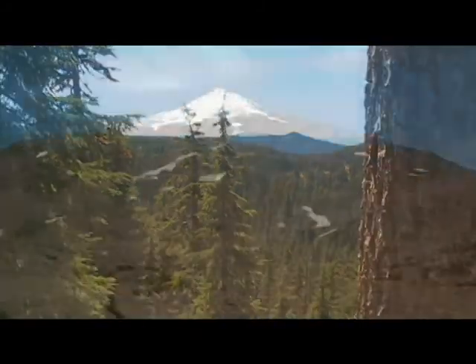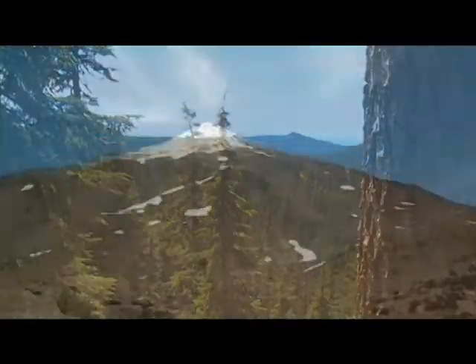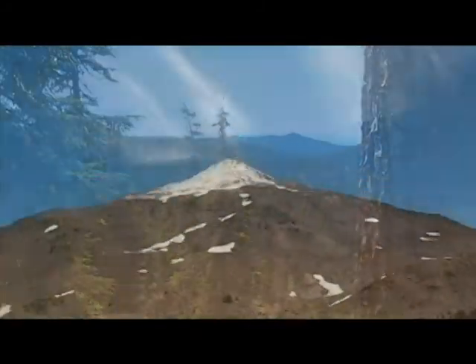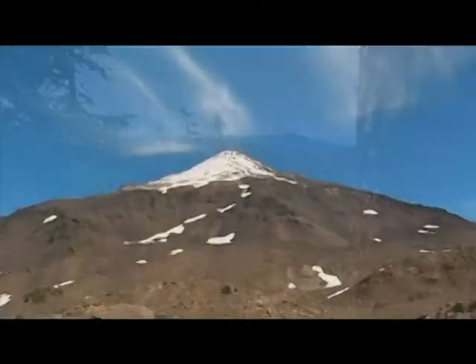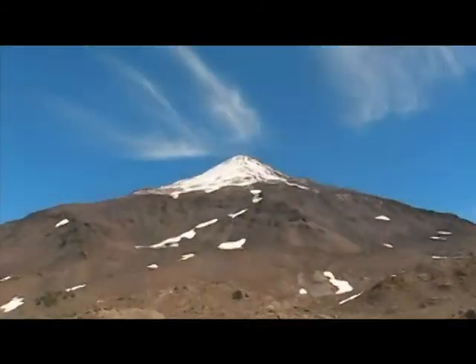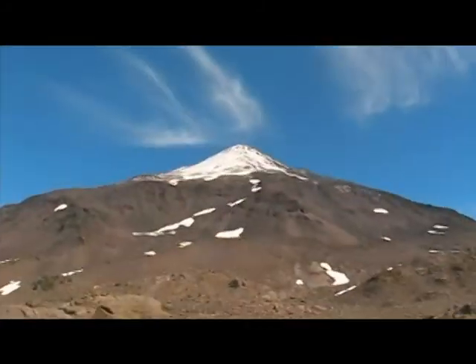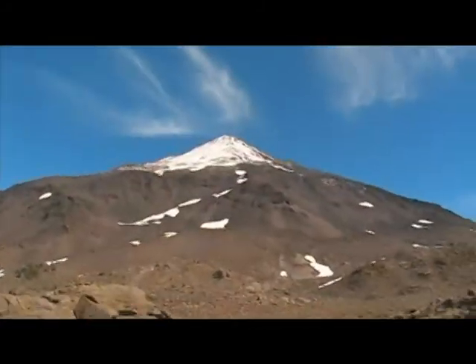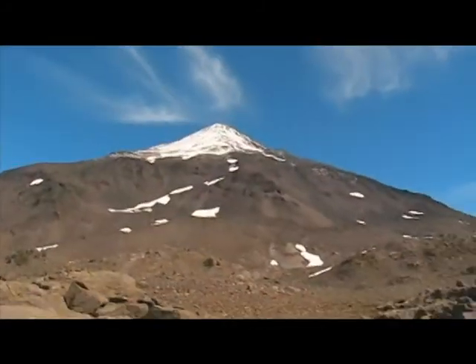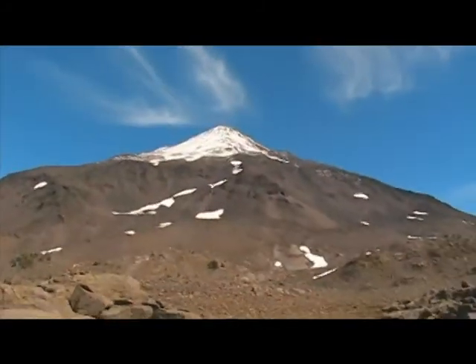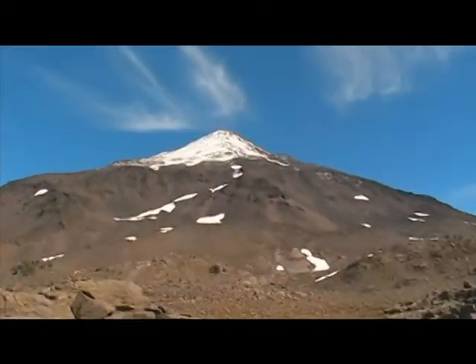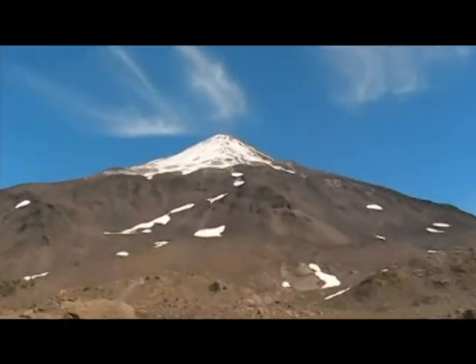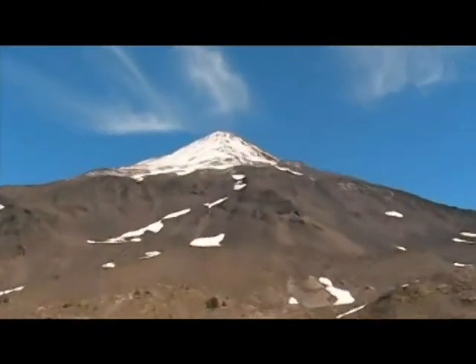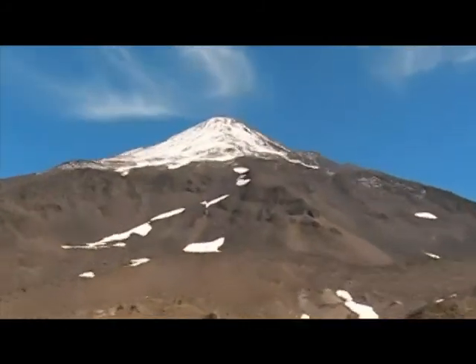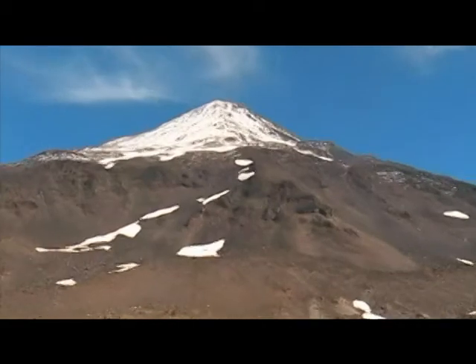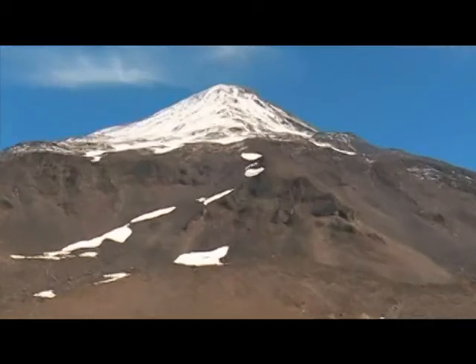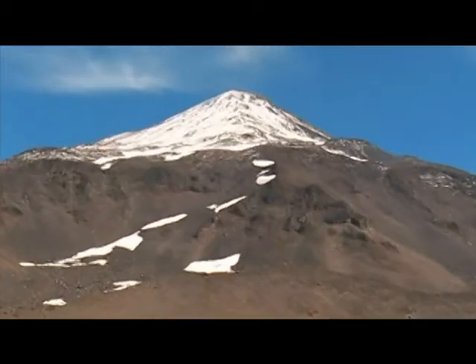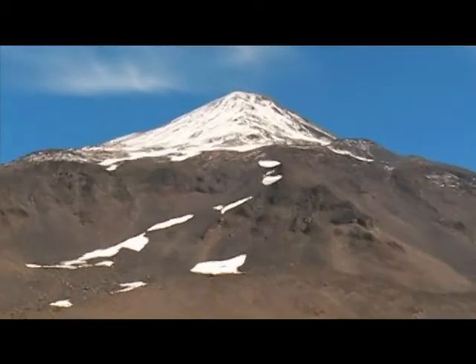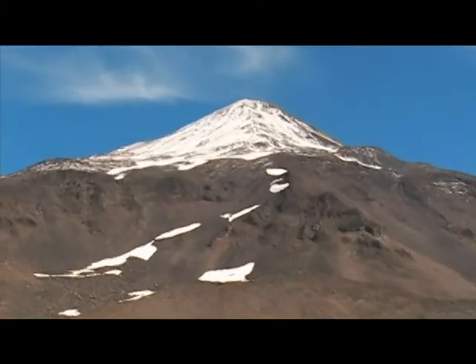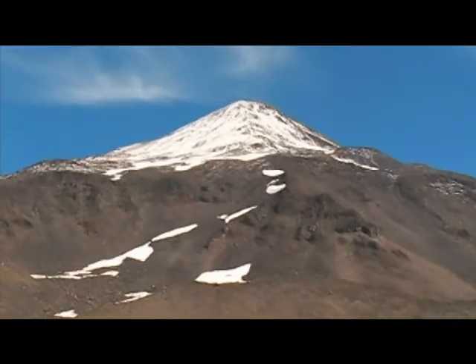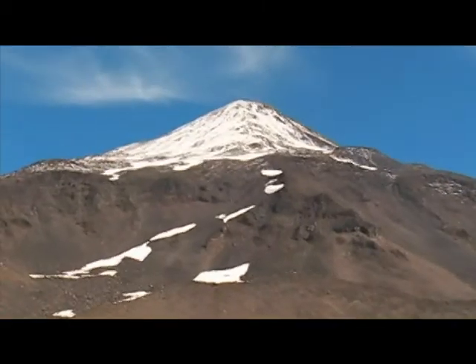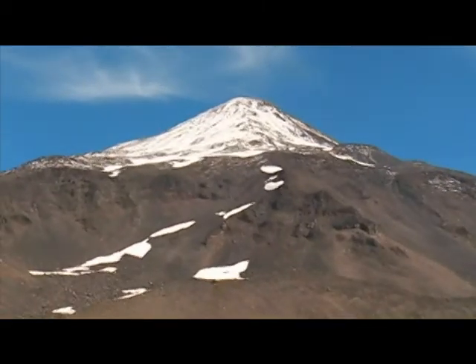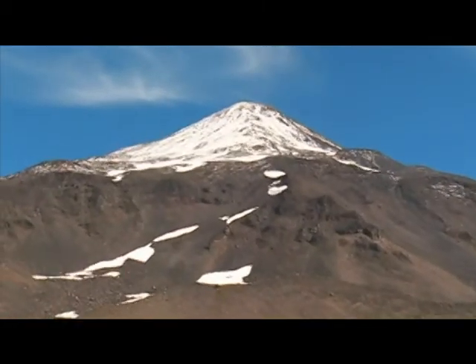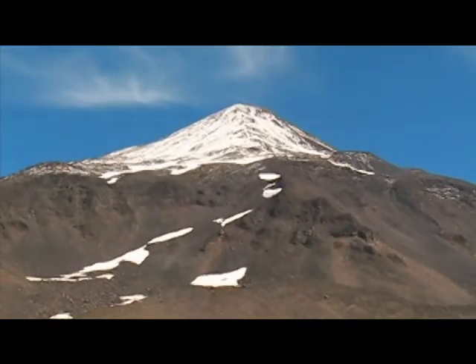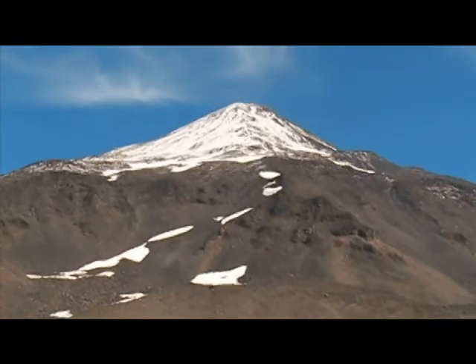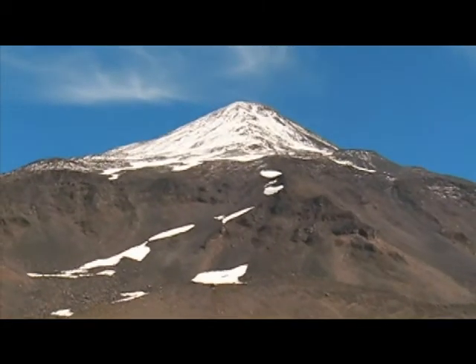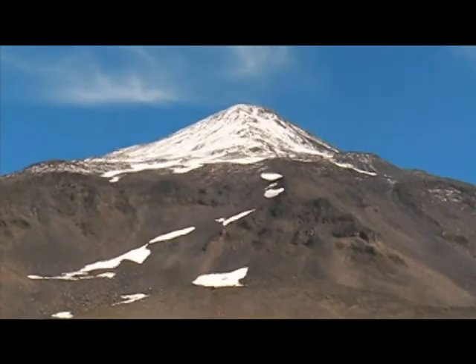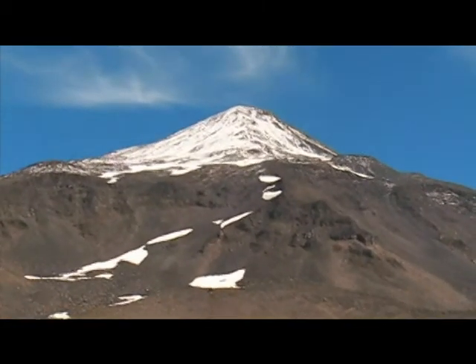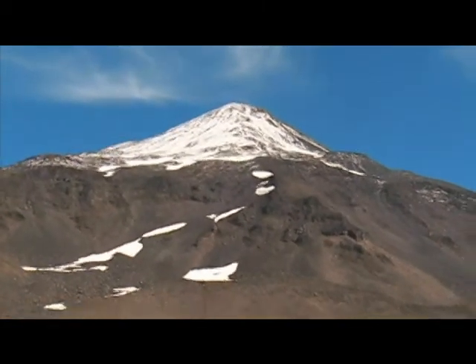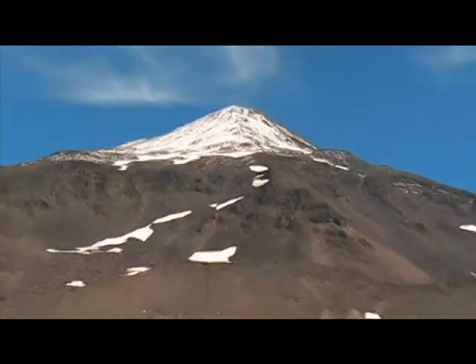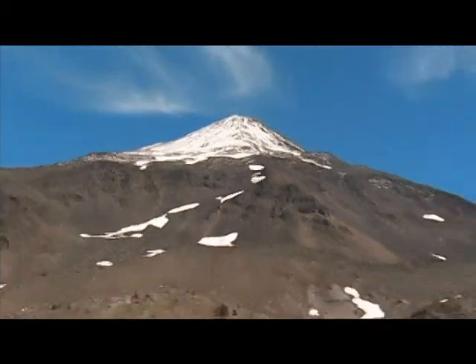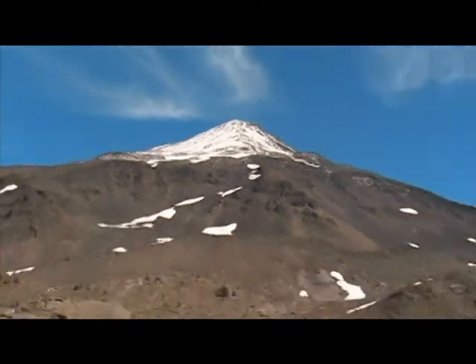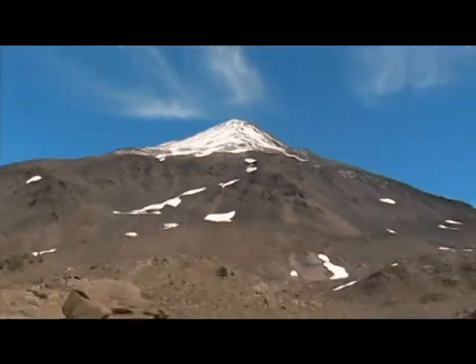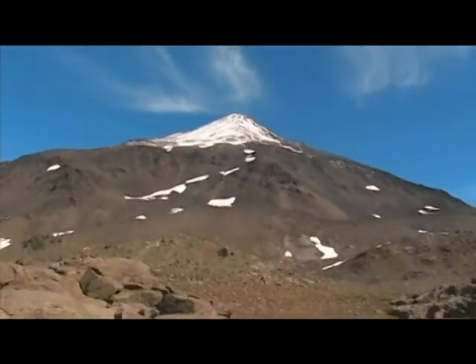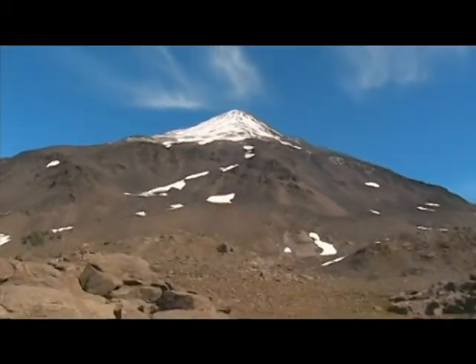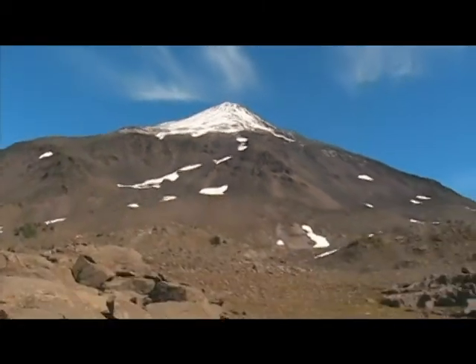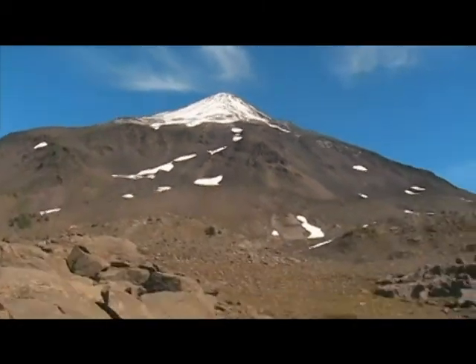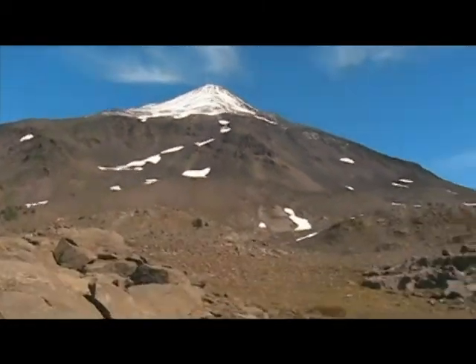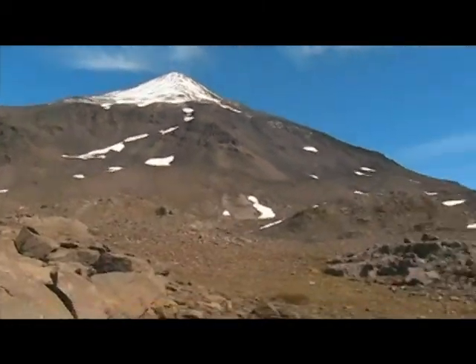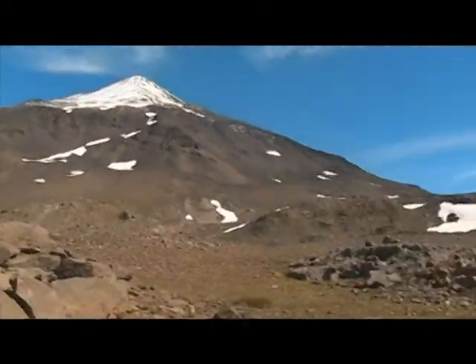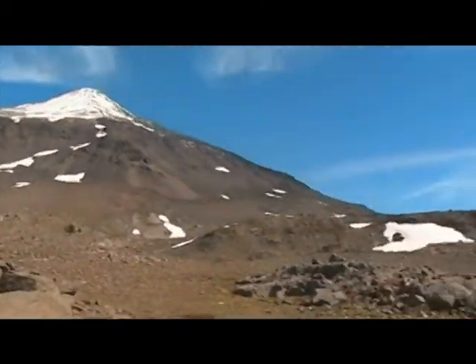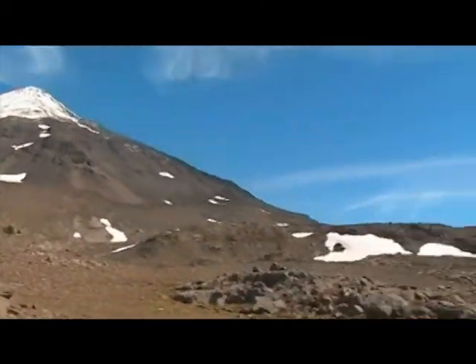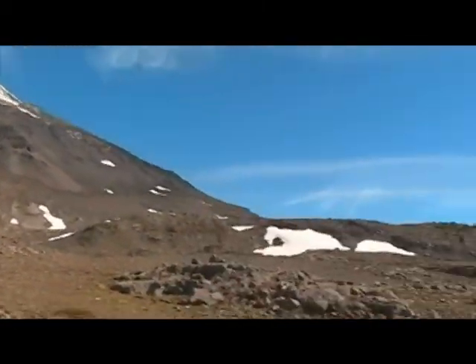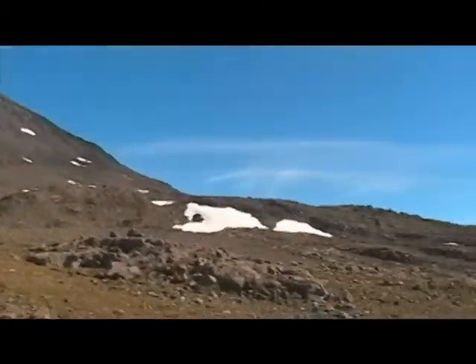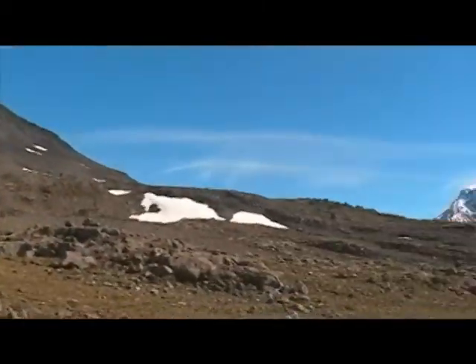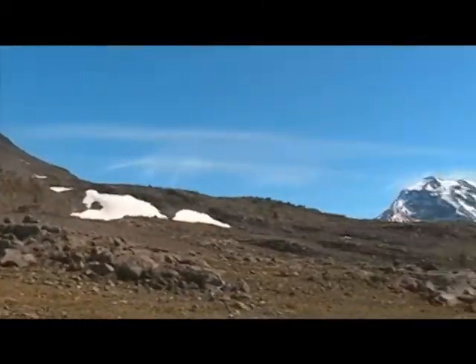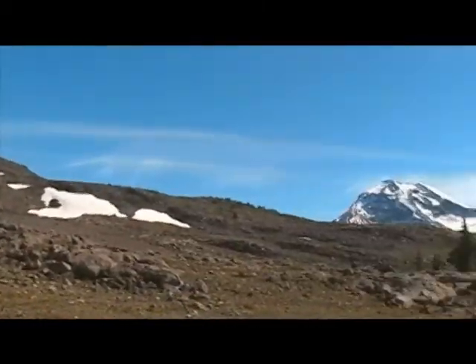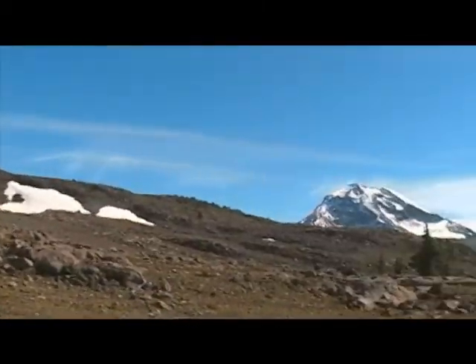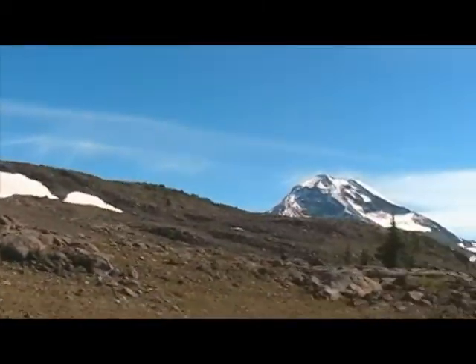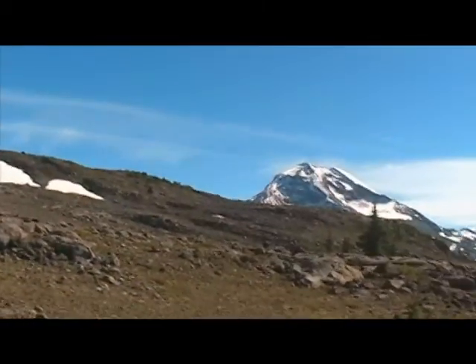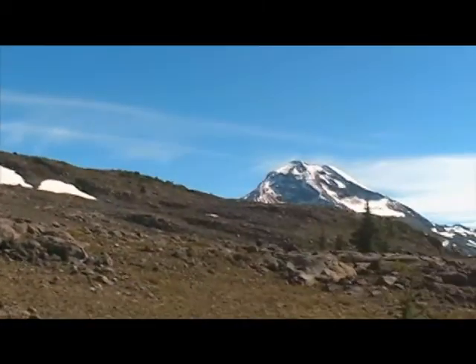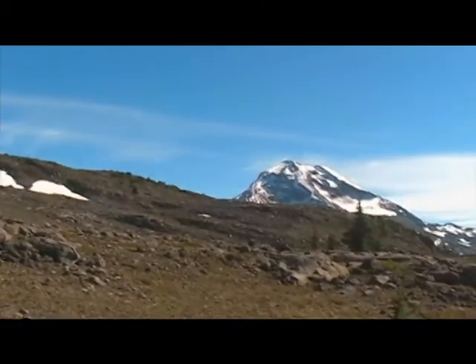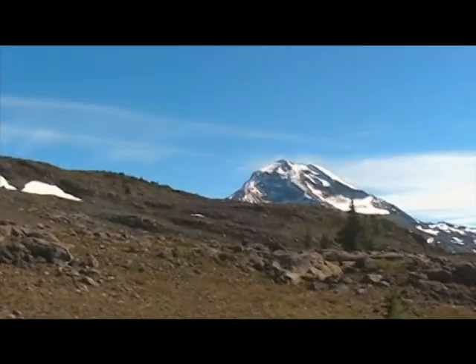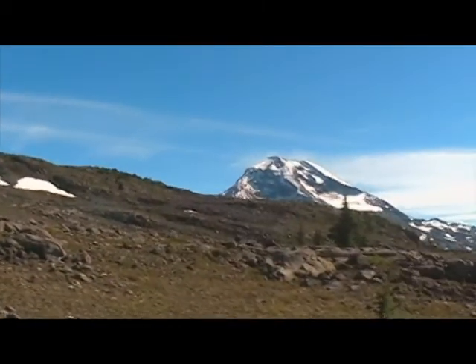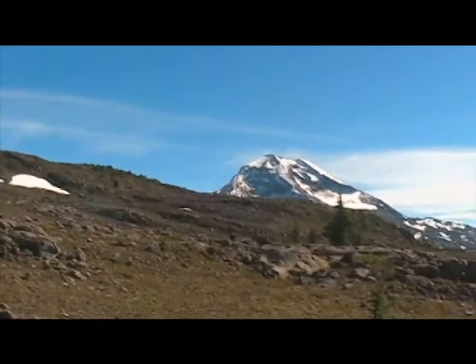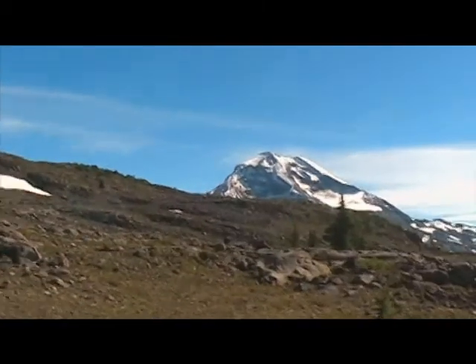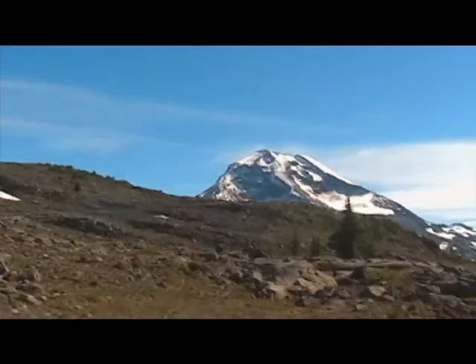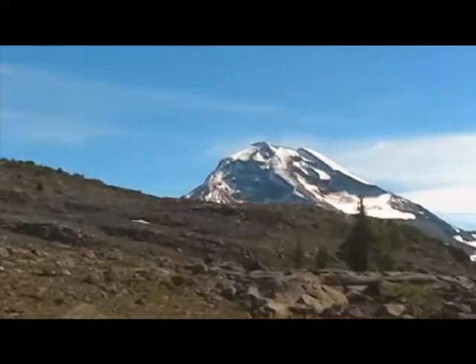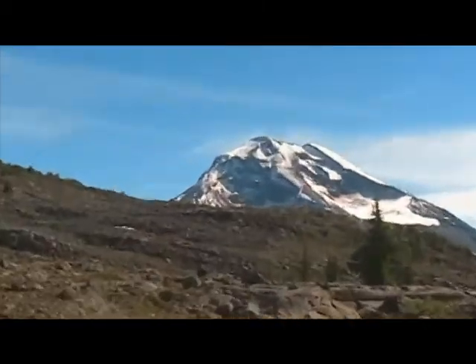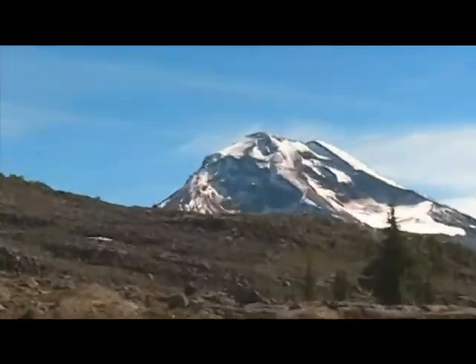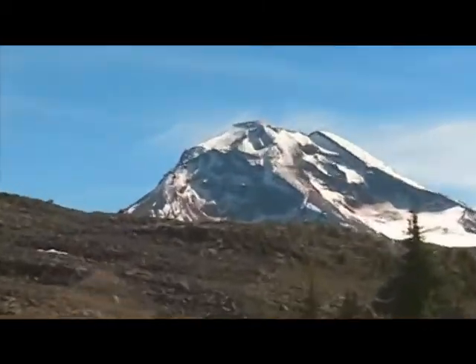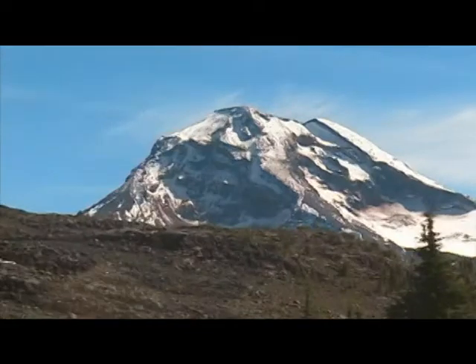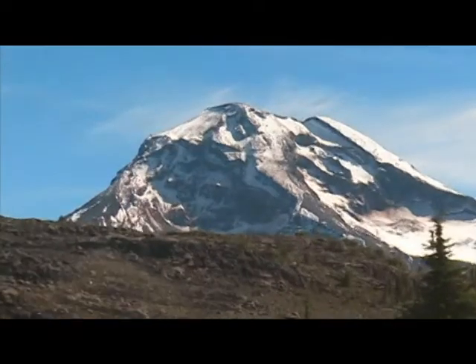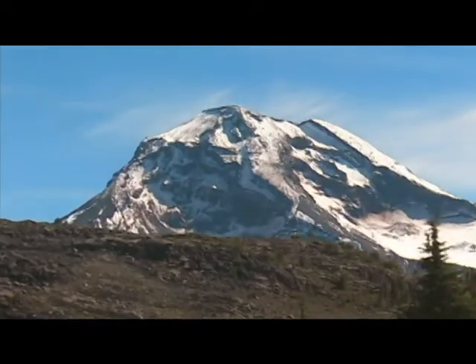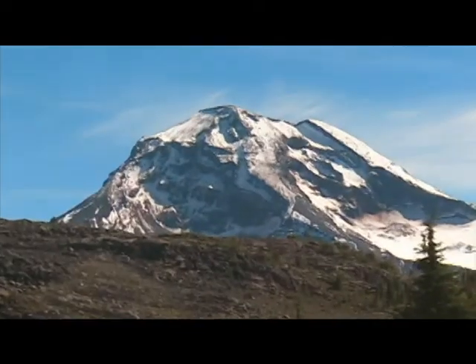Look how close we are now to the Middle Sister. And the South Sister.